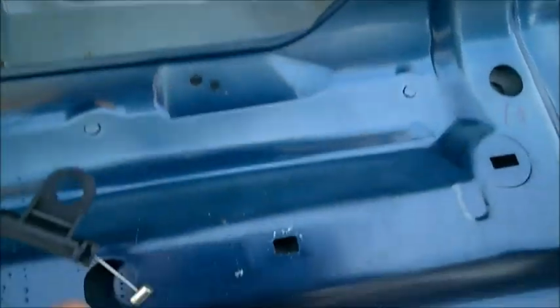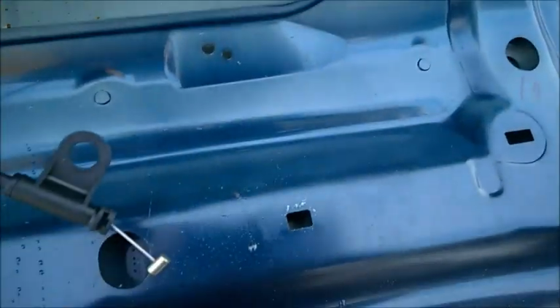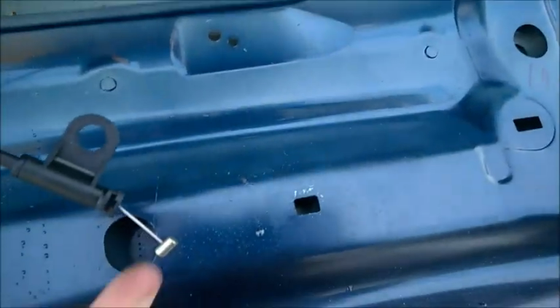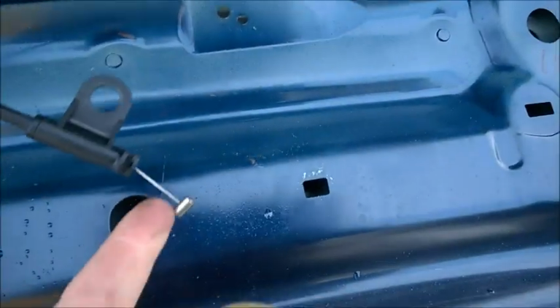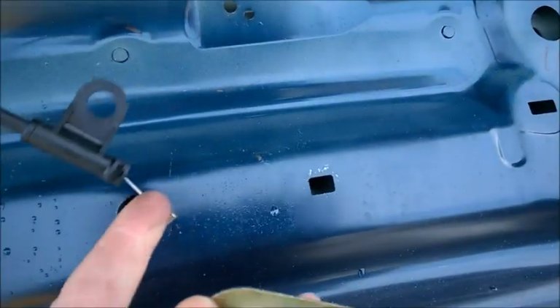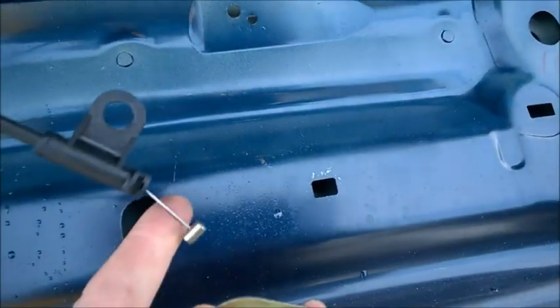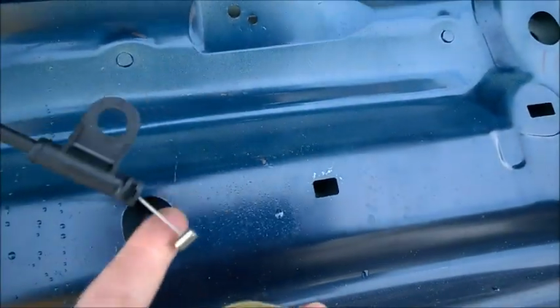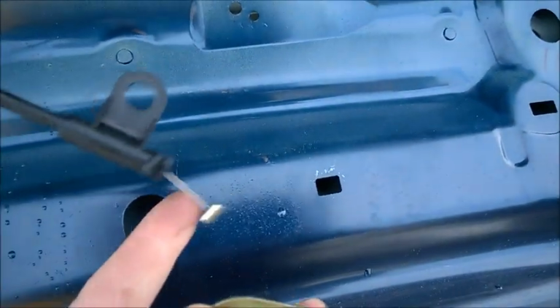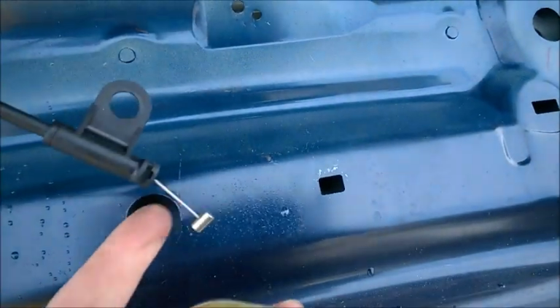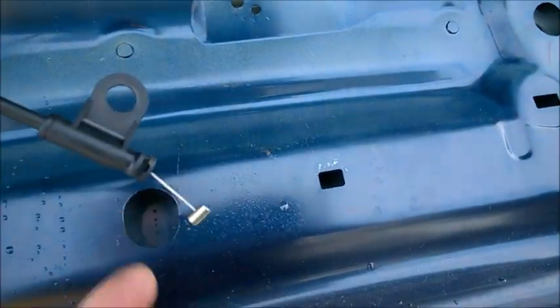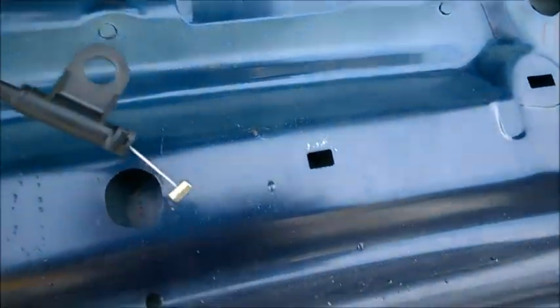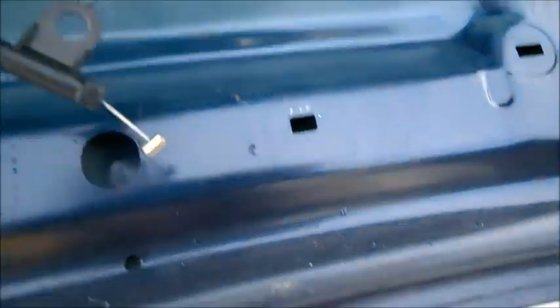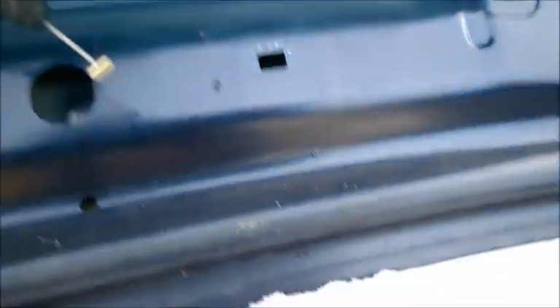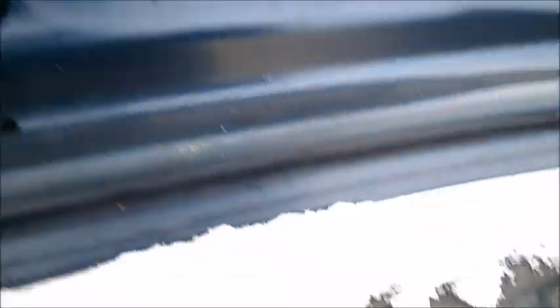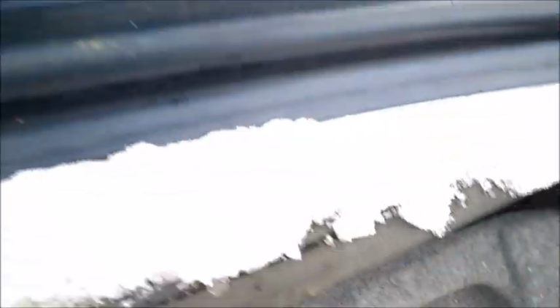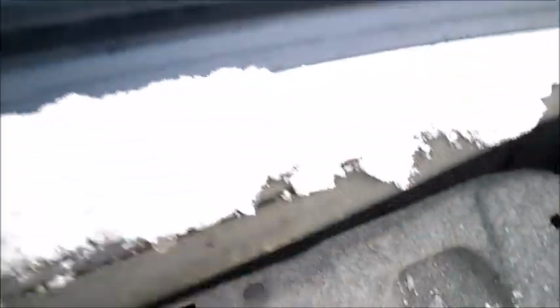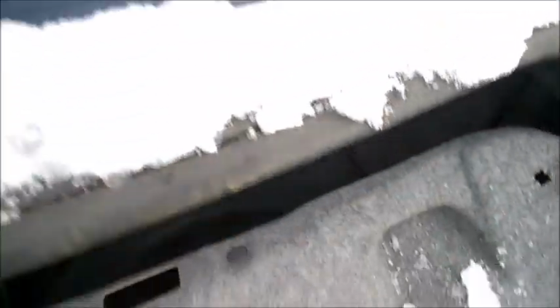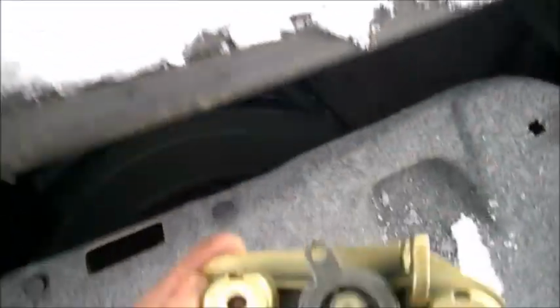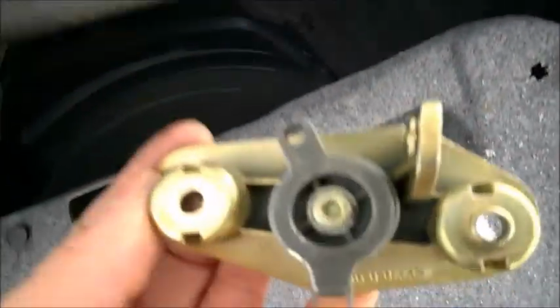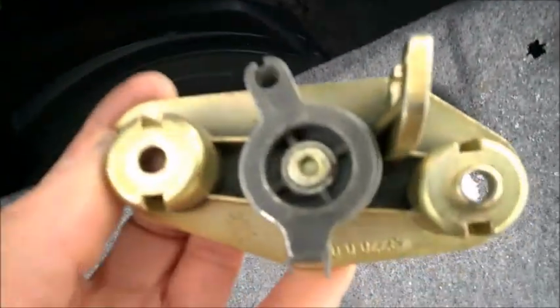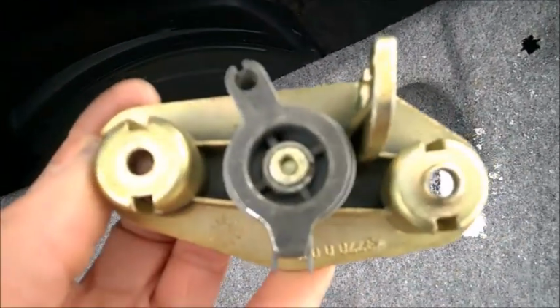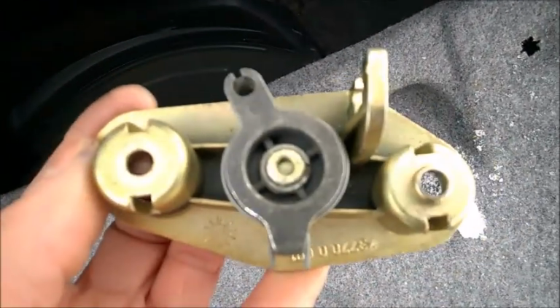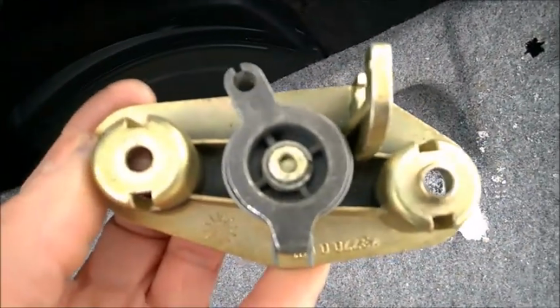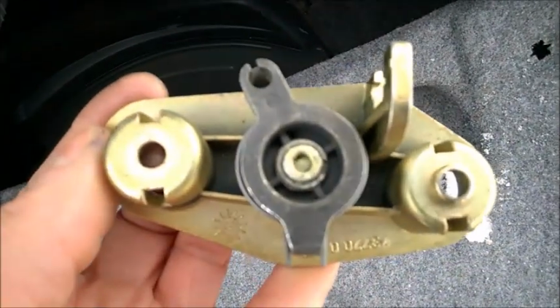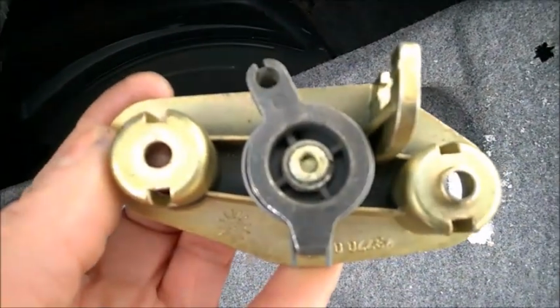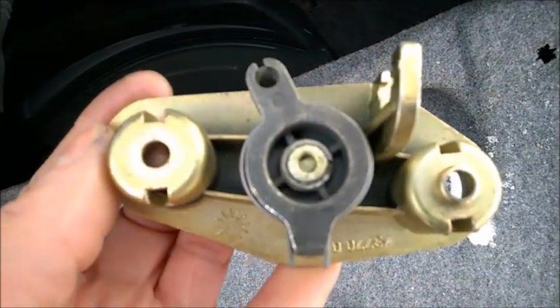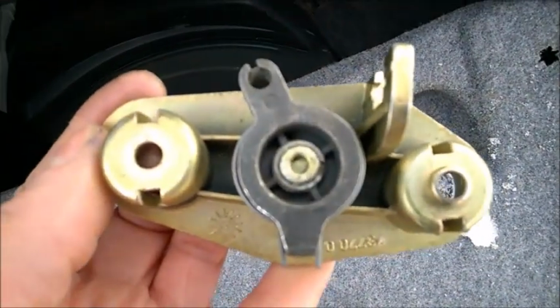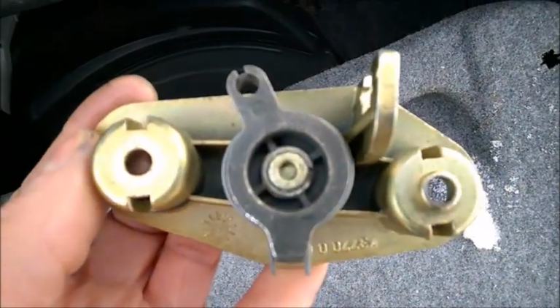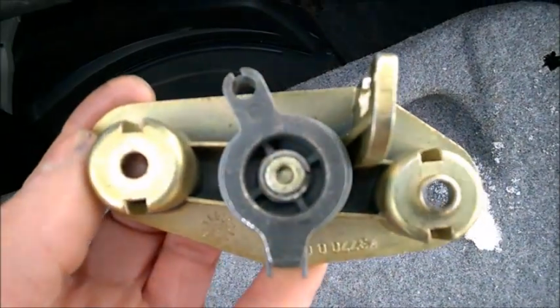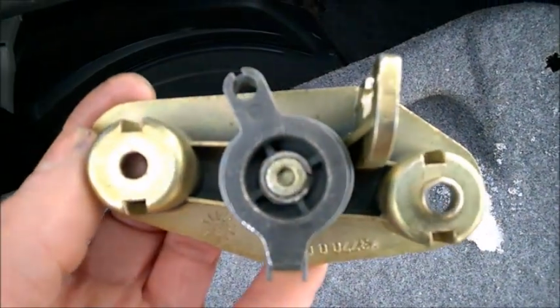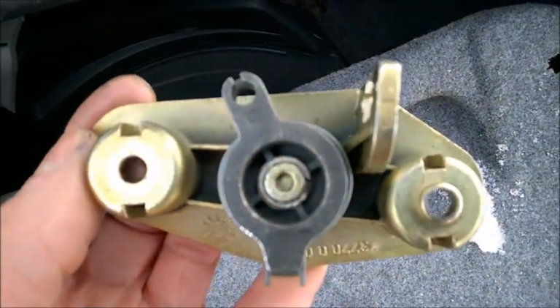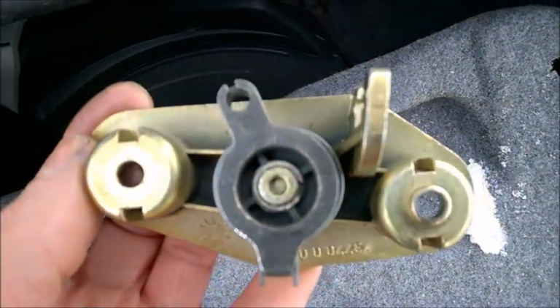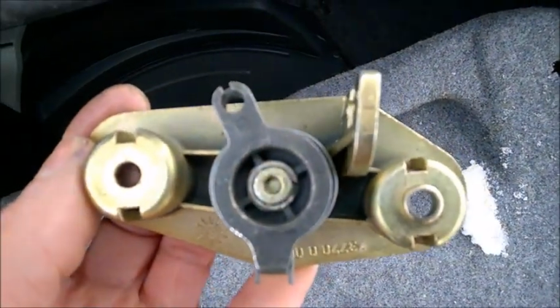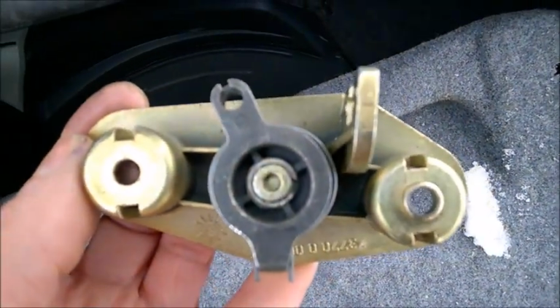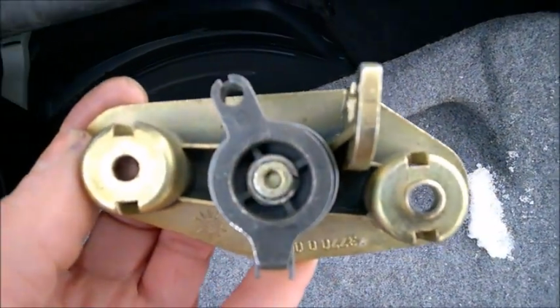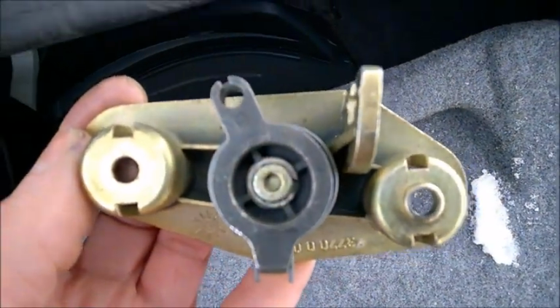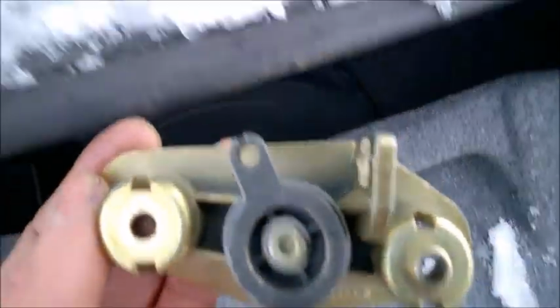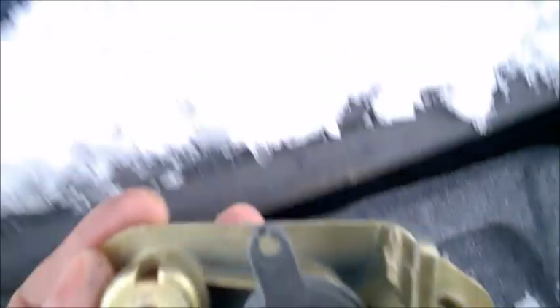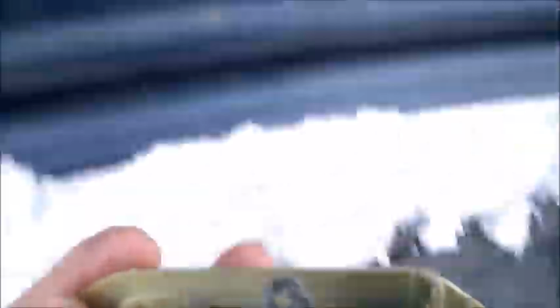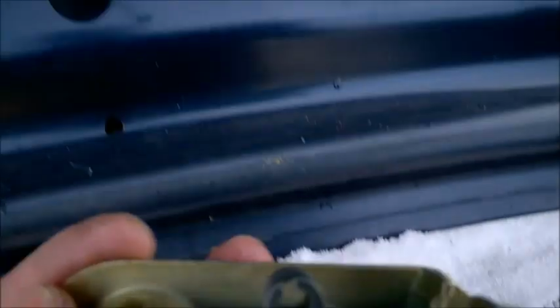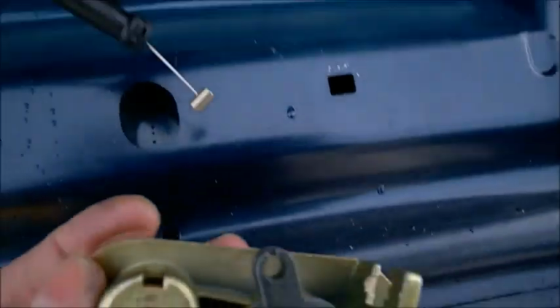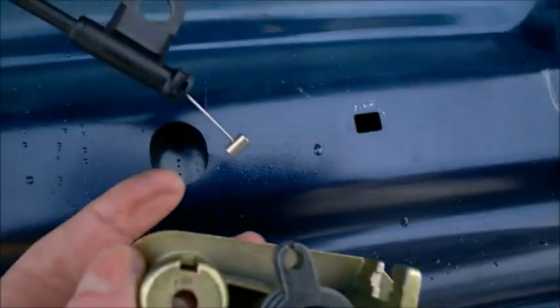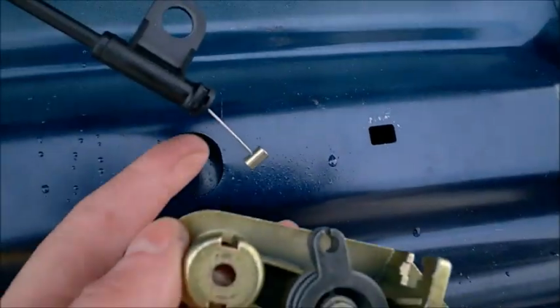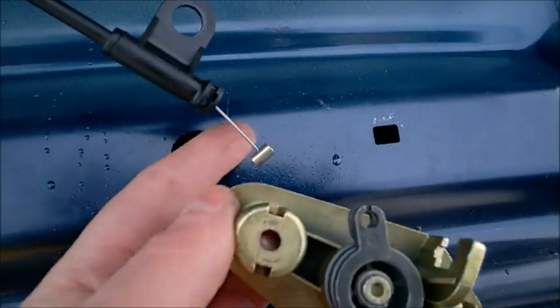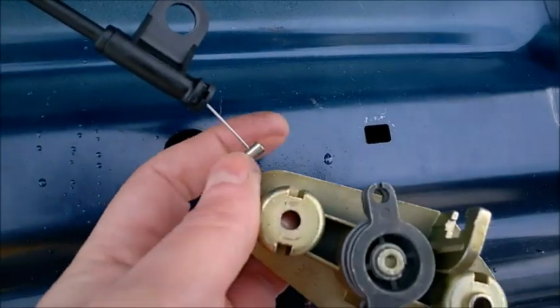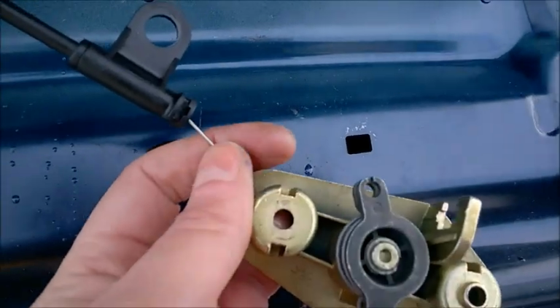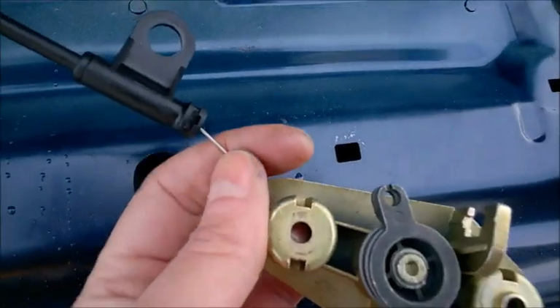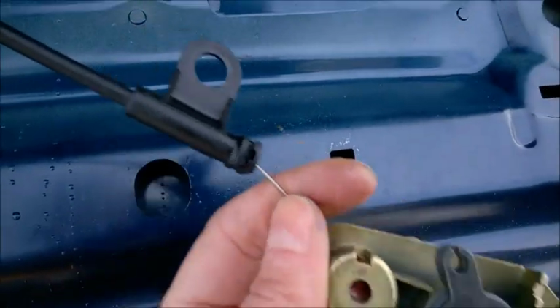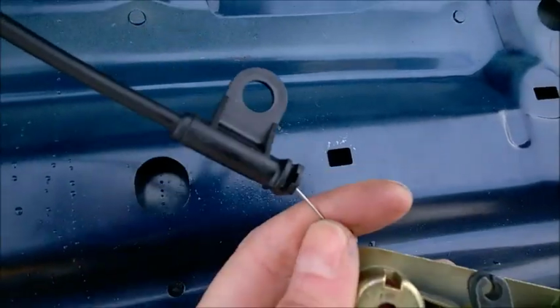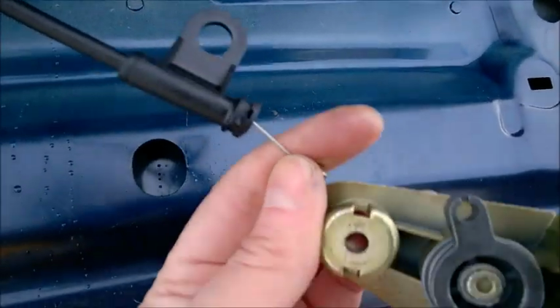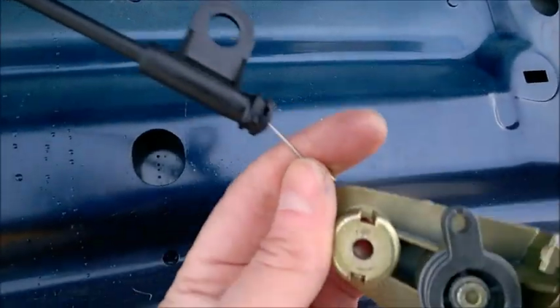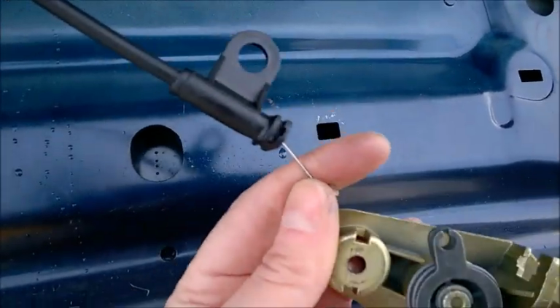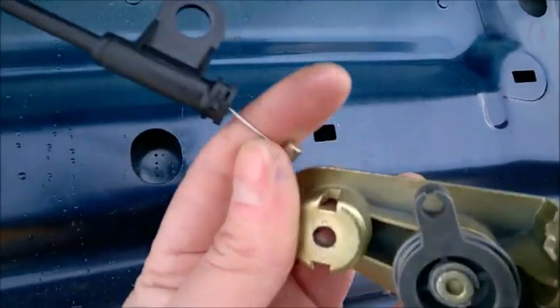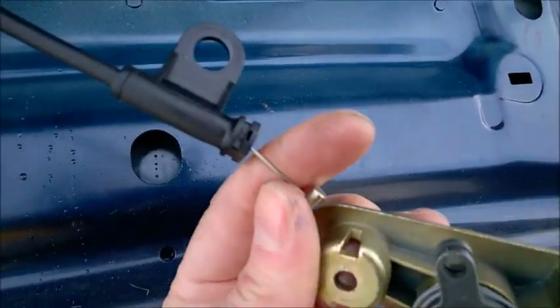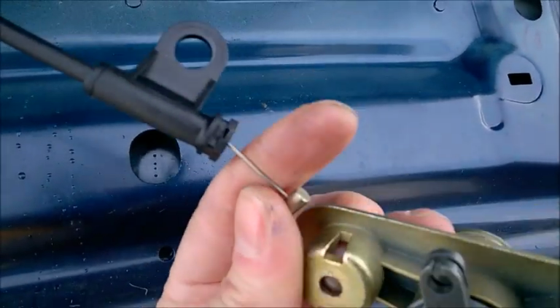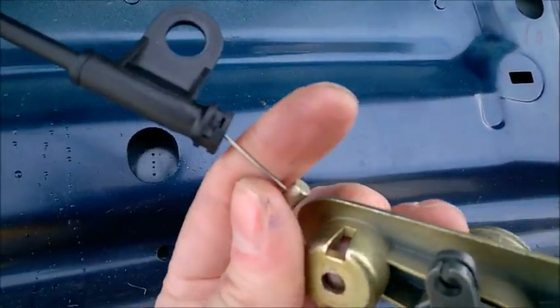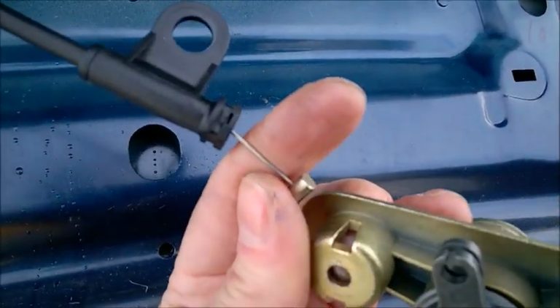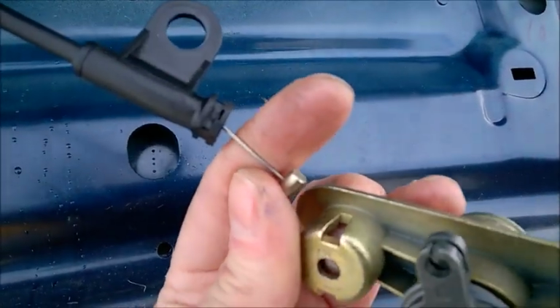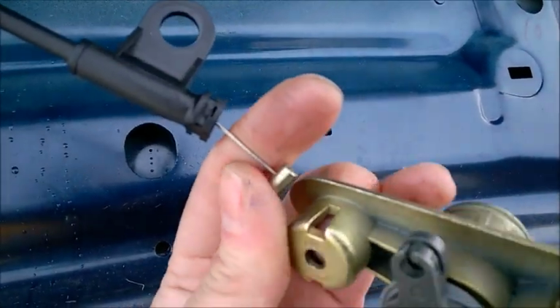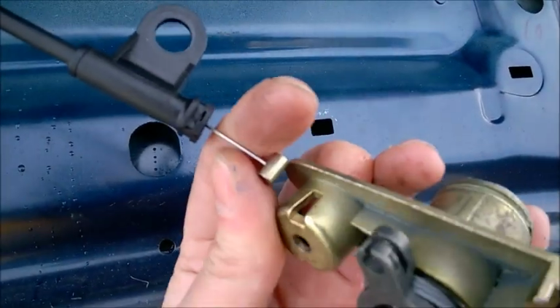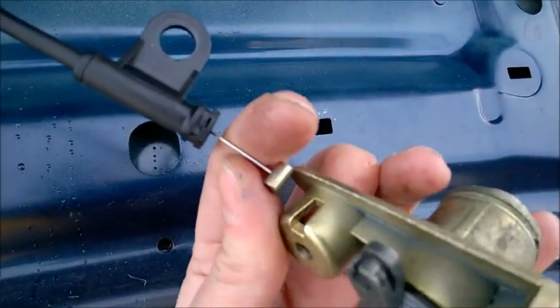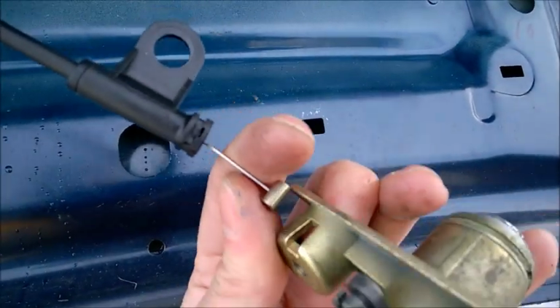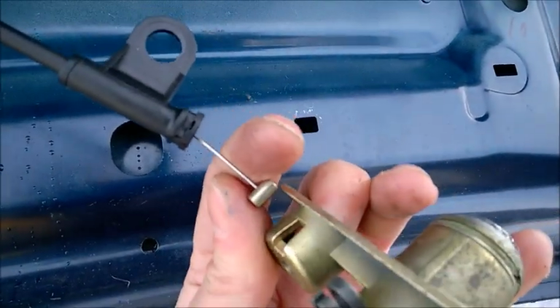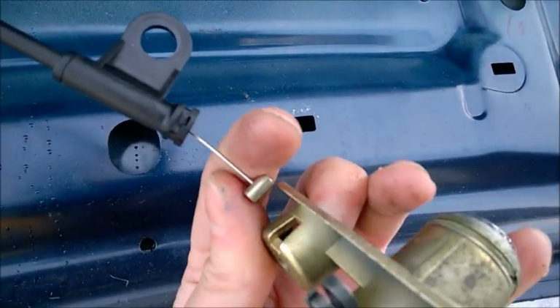At least I wasn't able to. So let's check how you get the cable out.